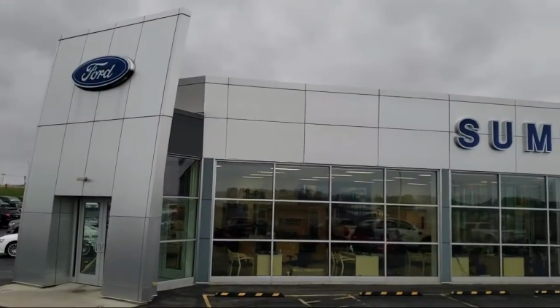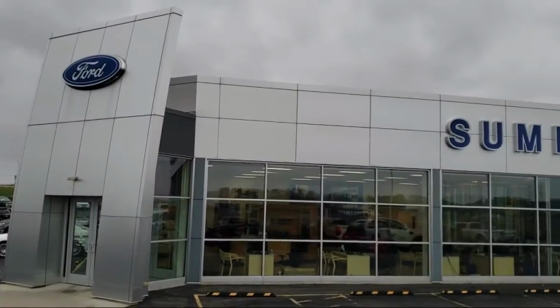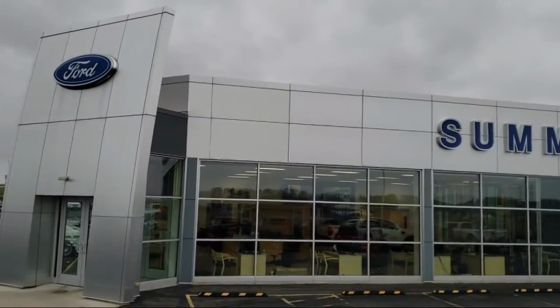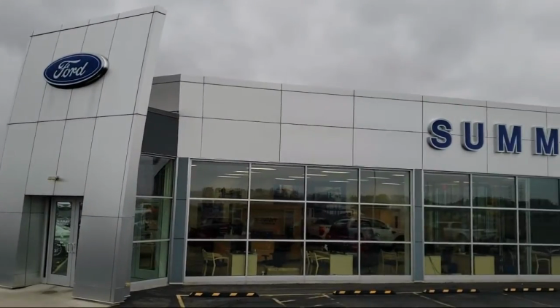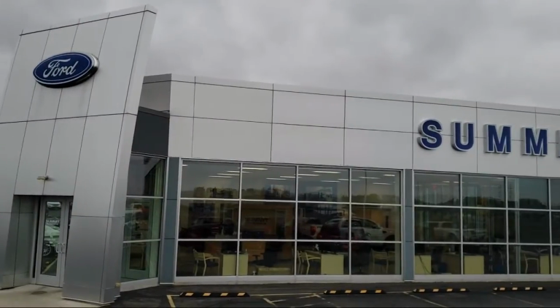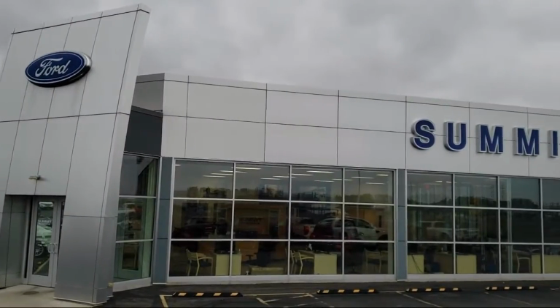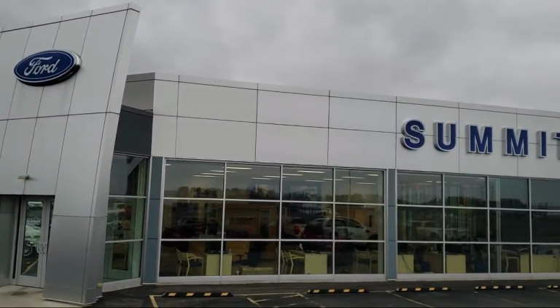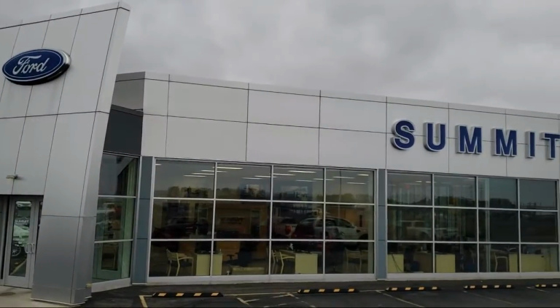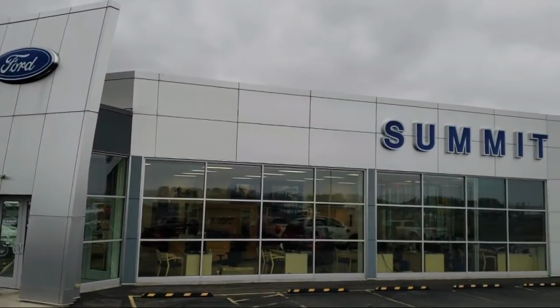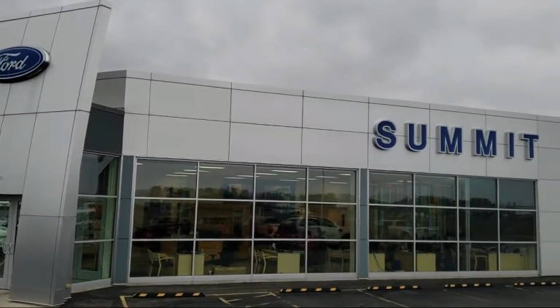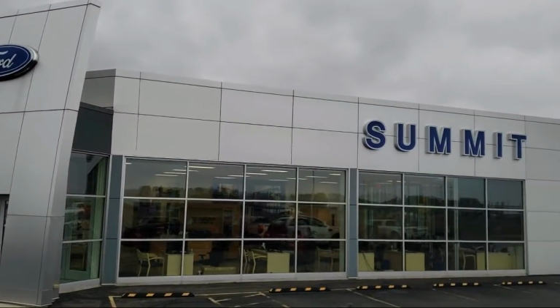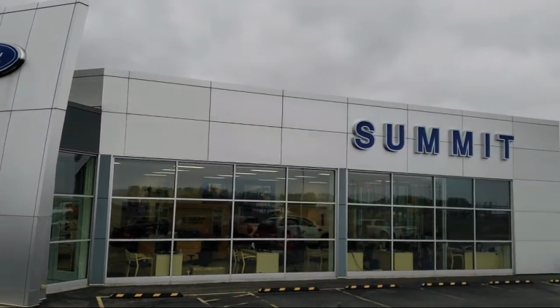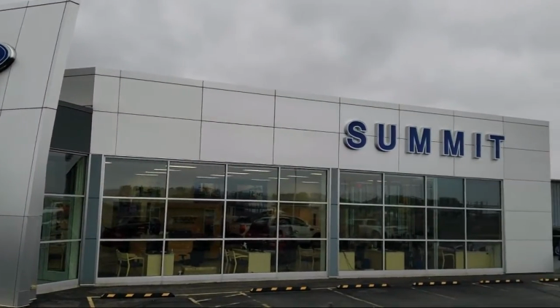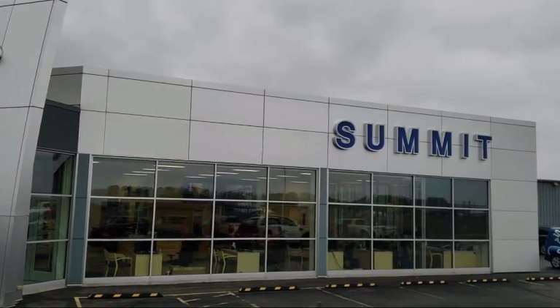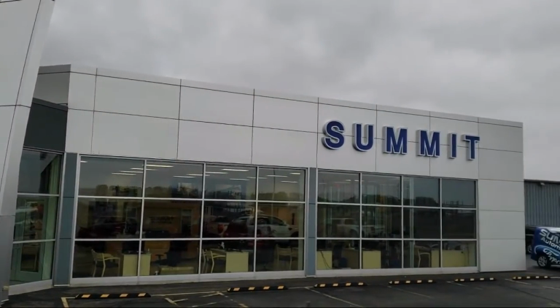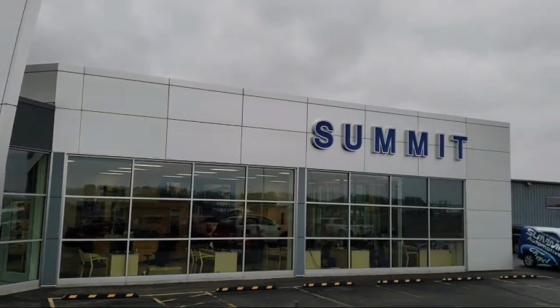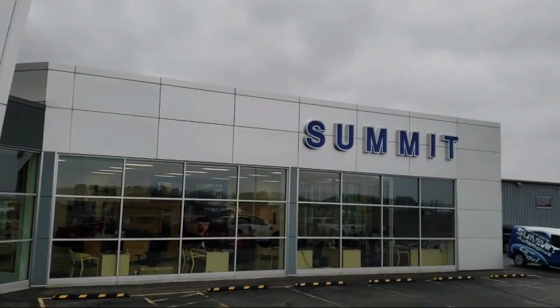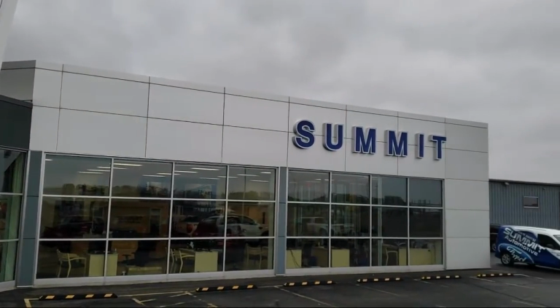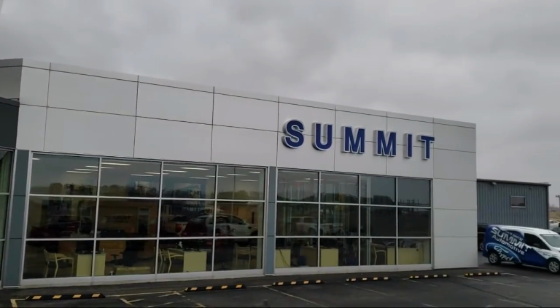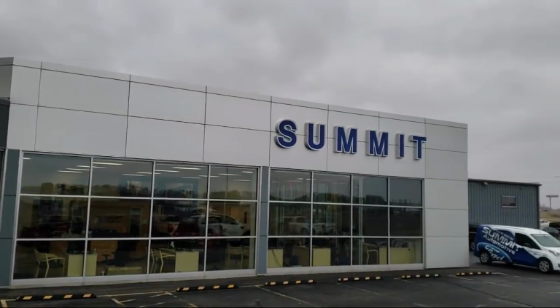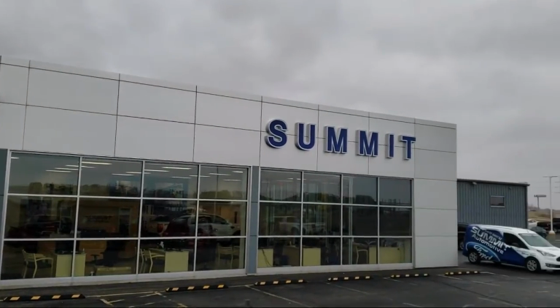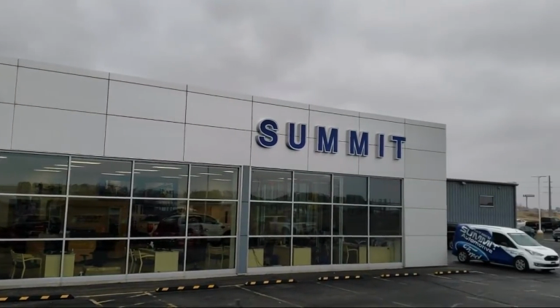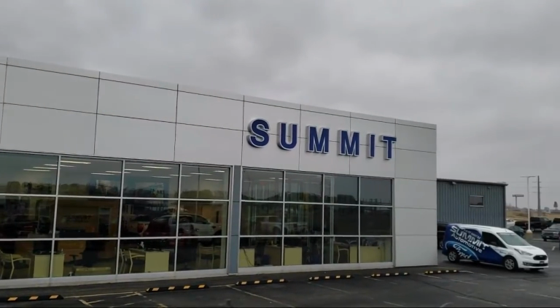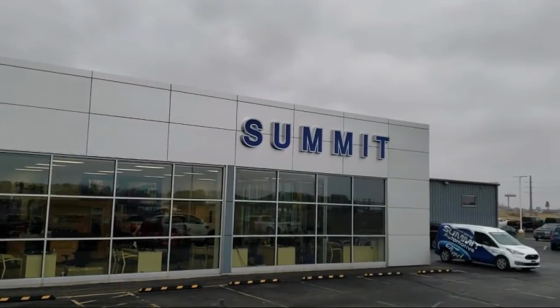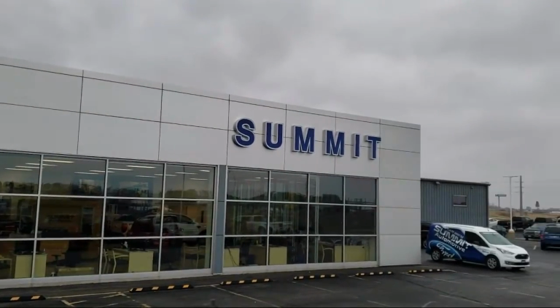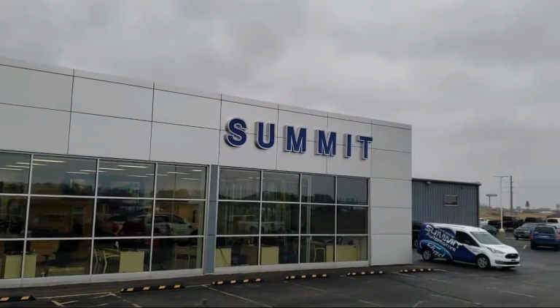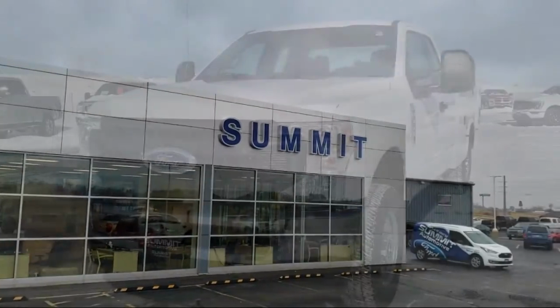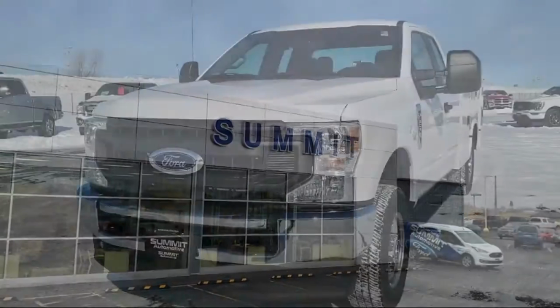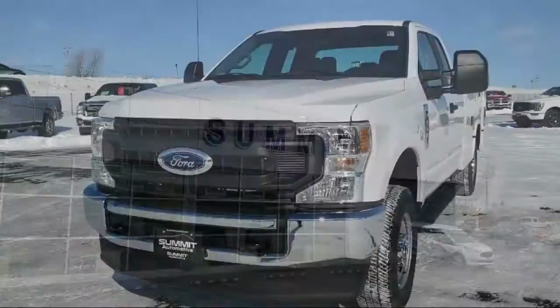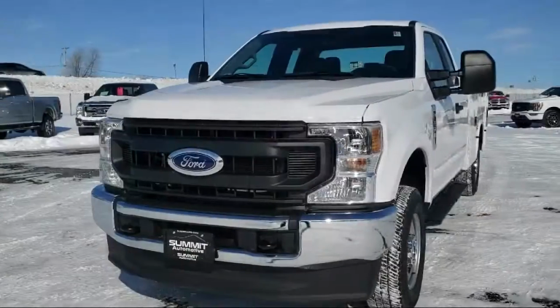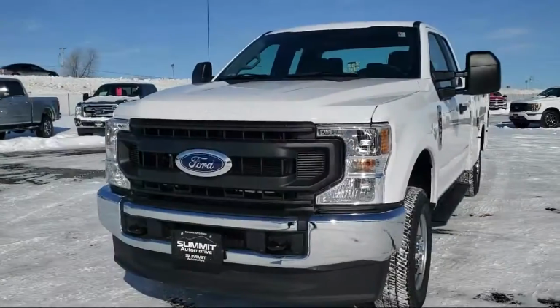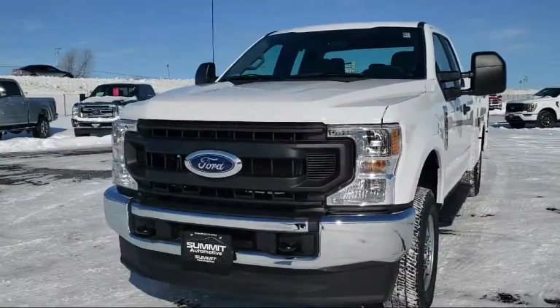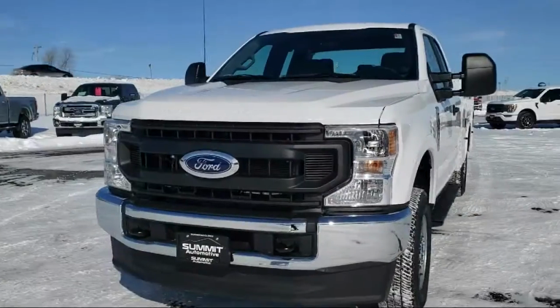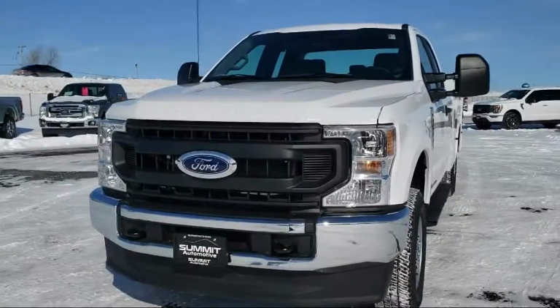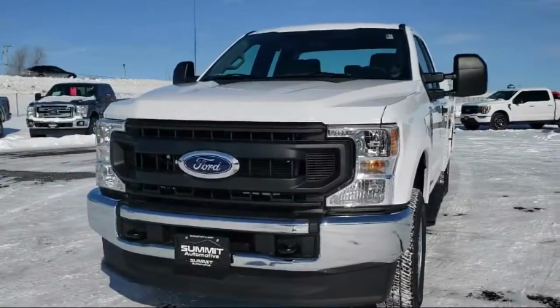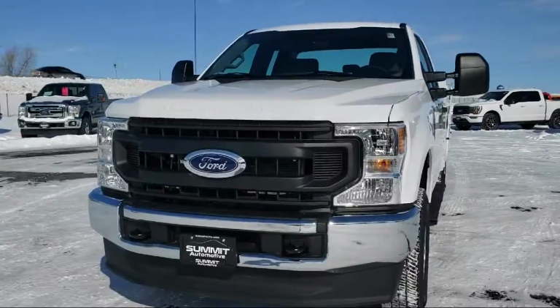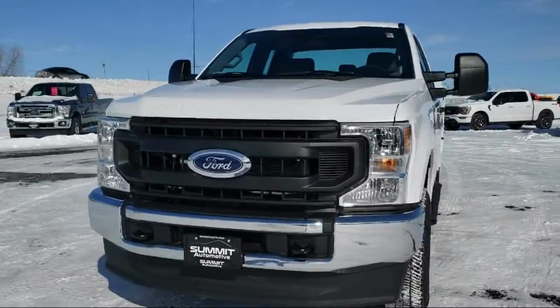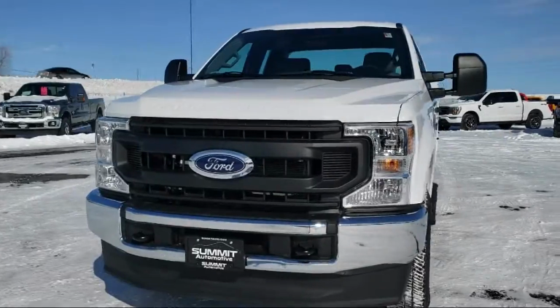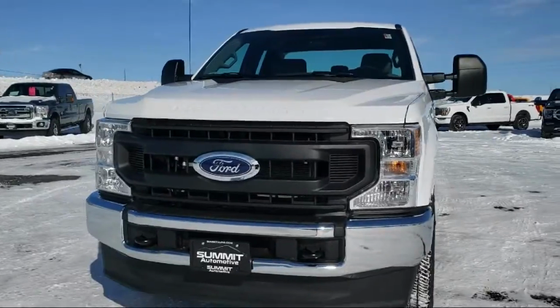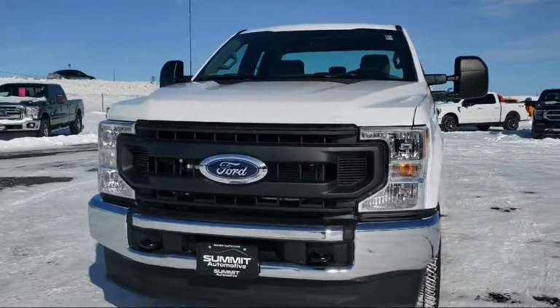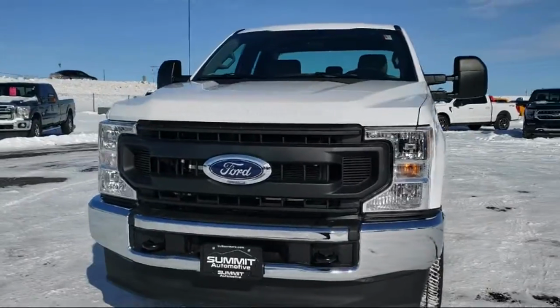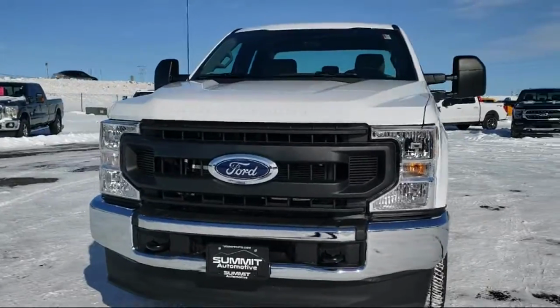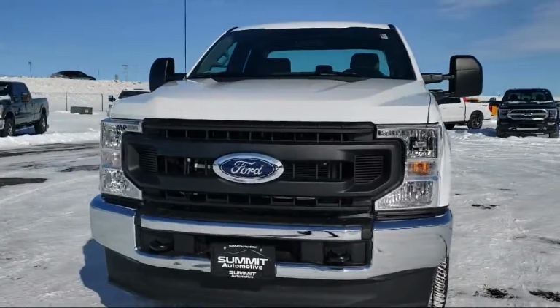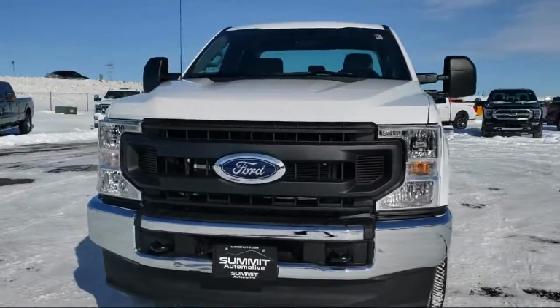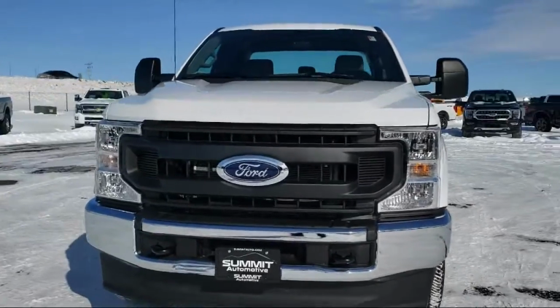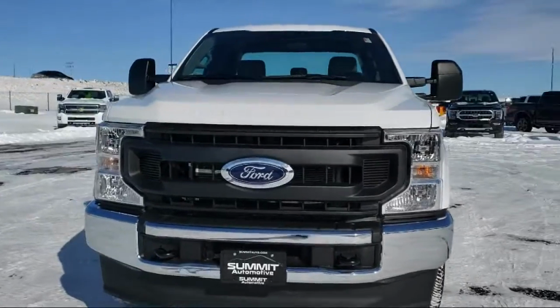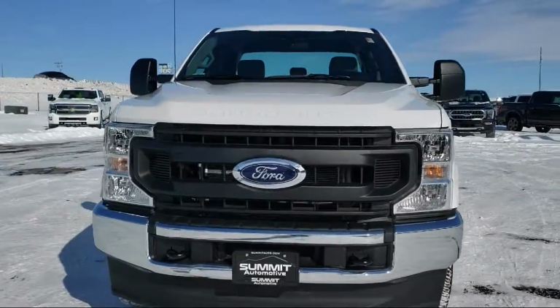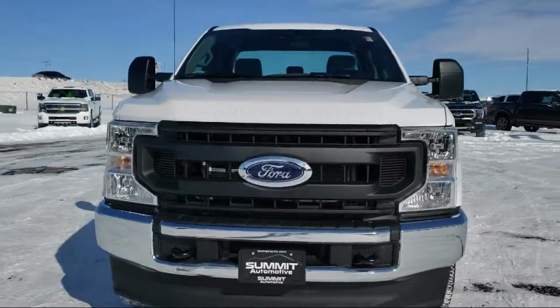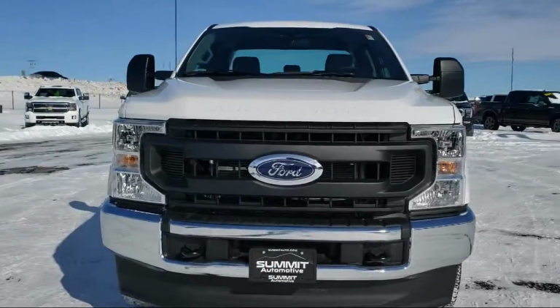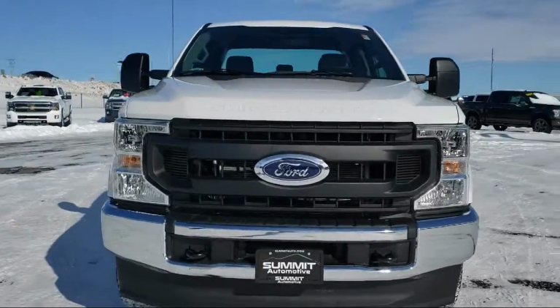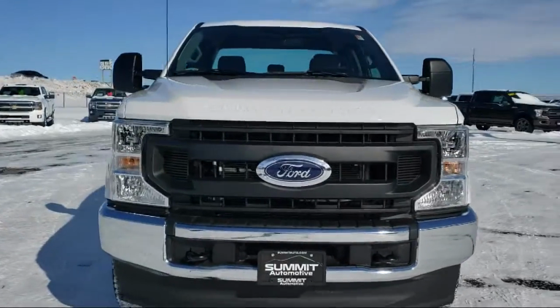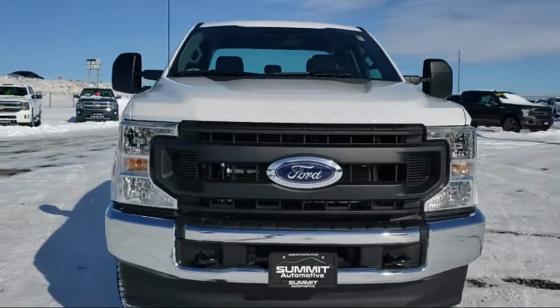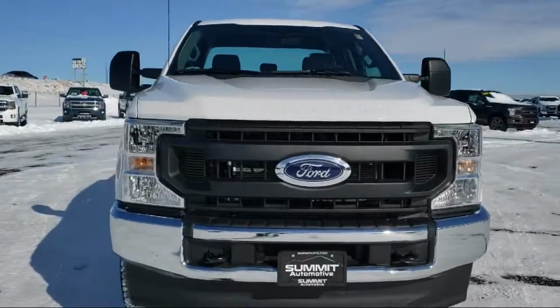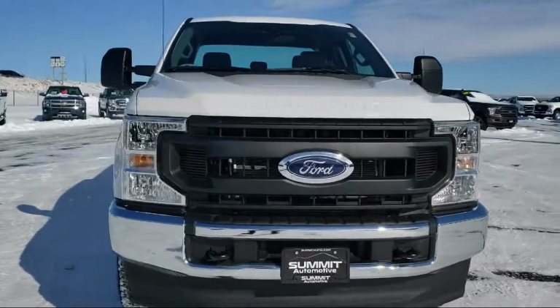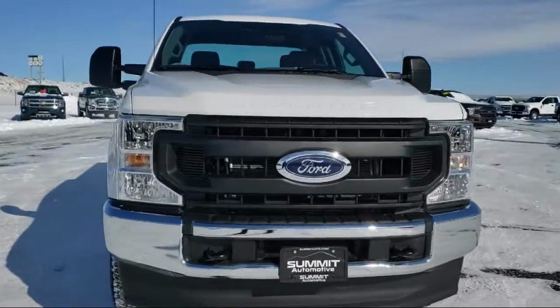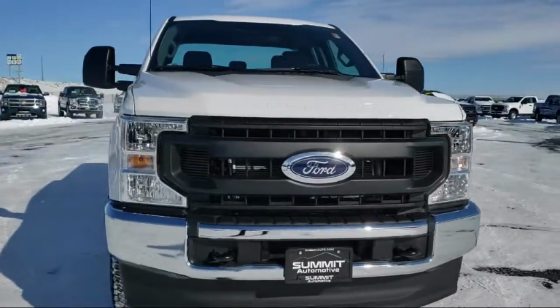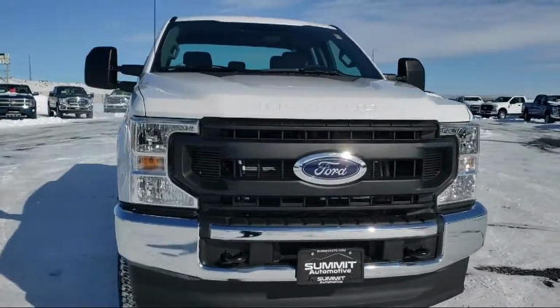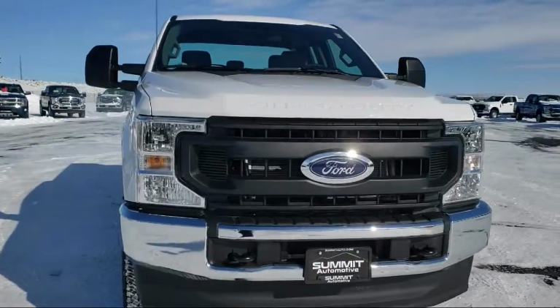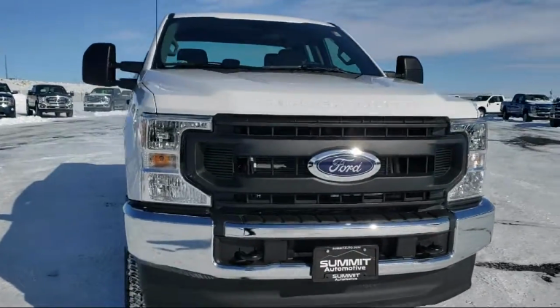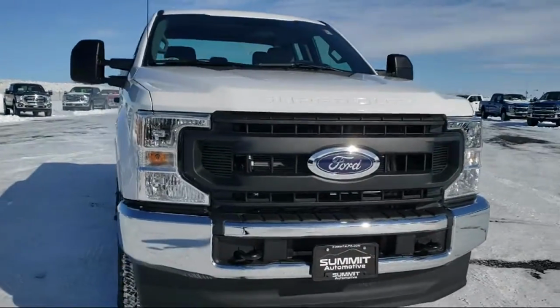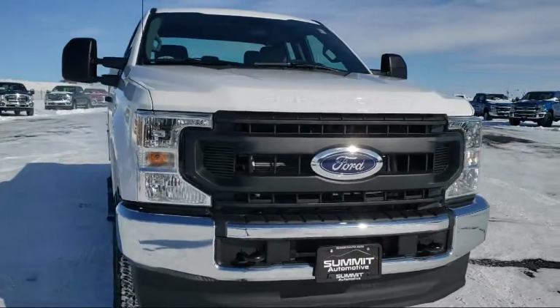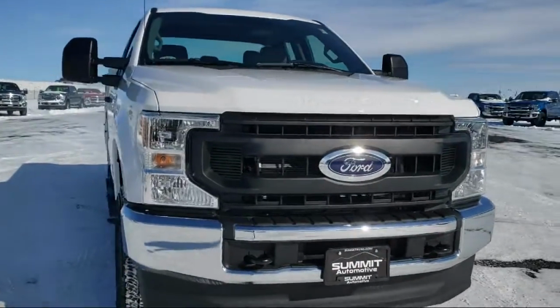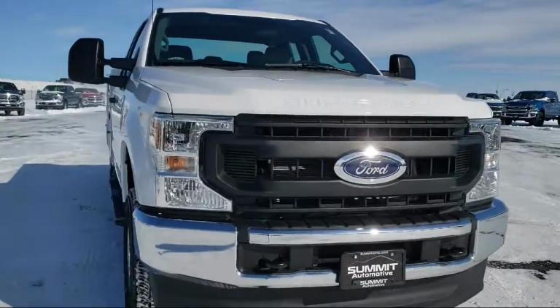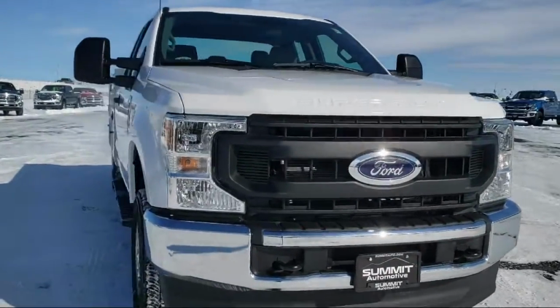Welcome to Summit Ford, your premier destination for purchasing a vehicle. Here's a look at another one of our new Ford vehicles from our great selection.